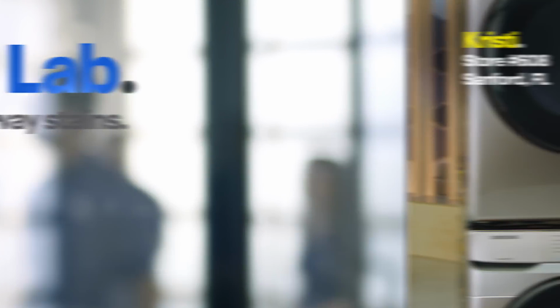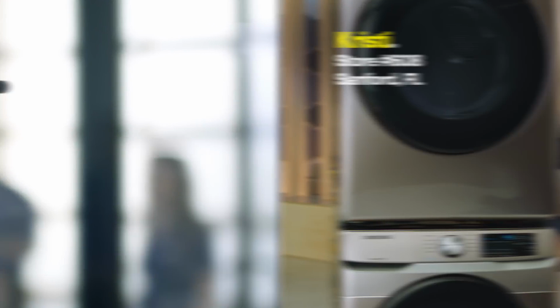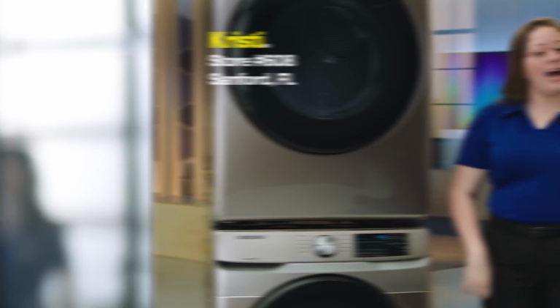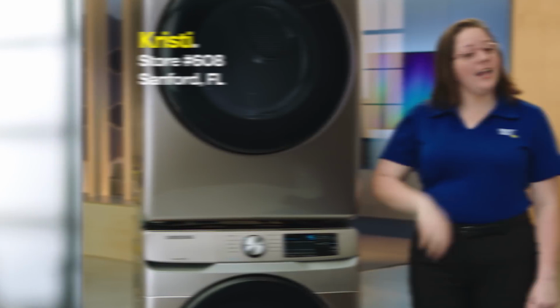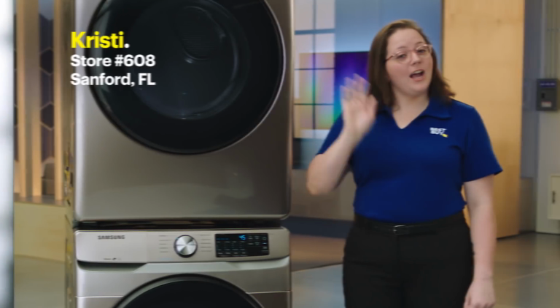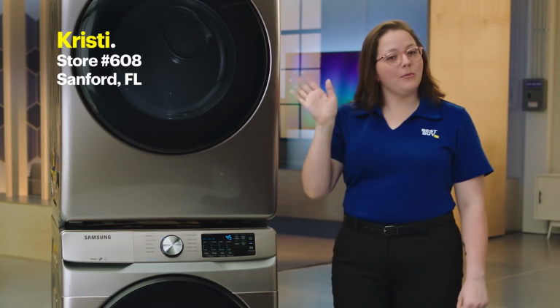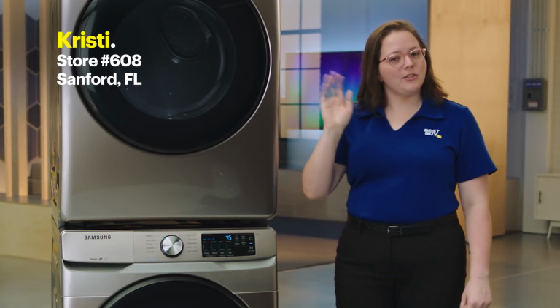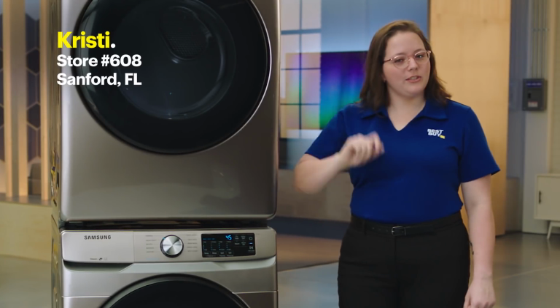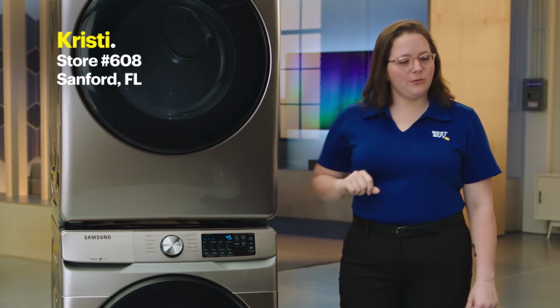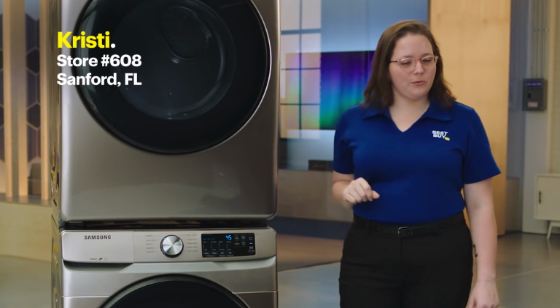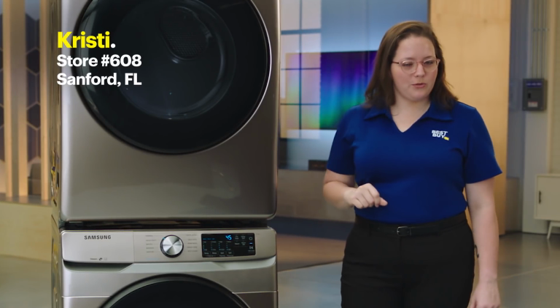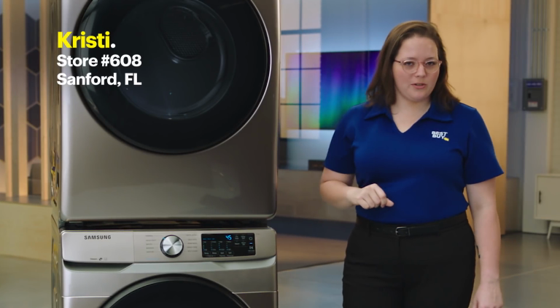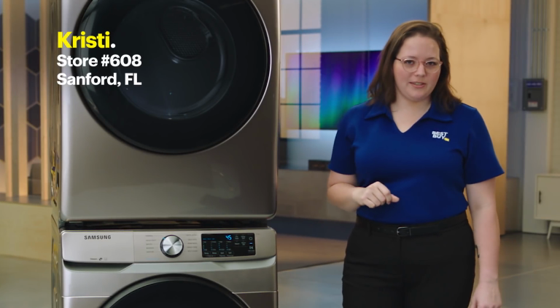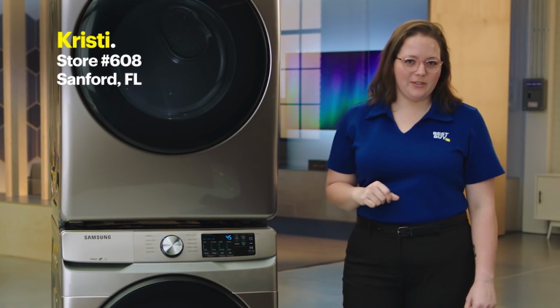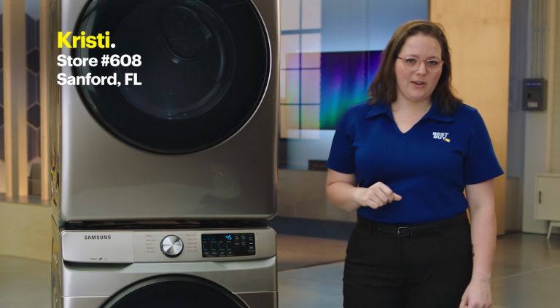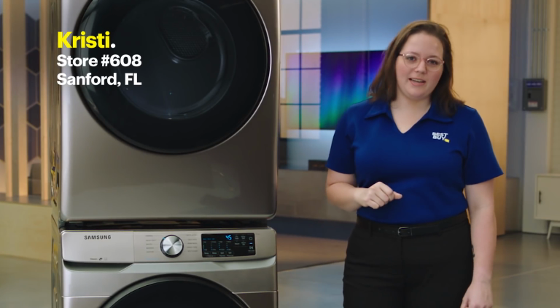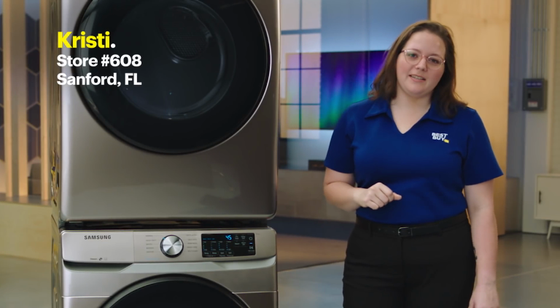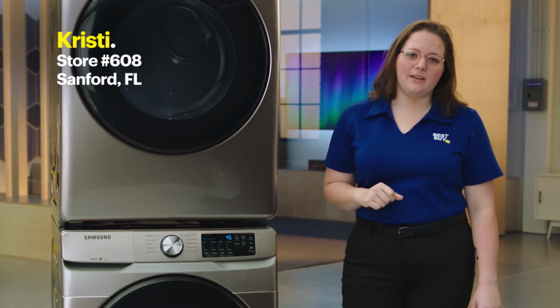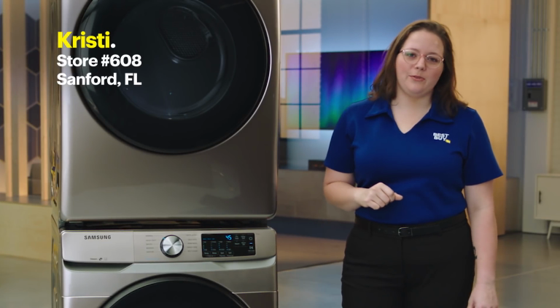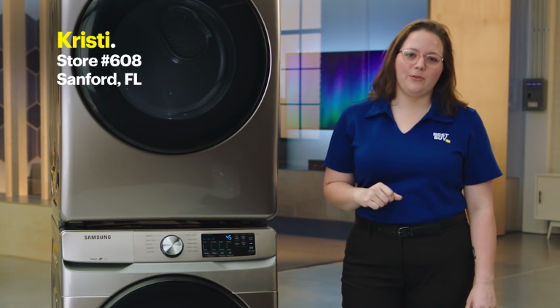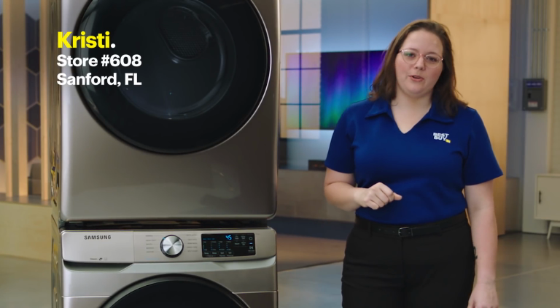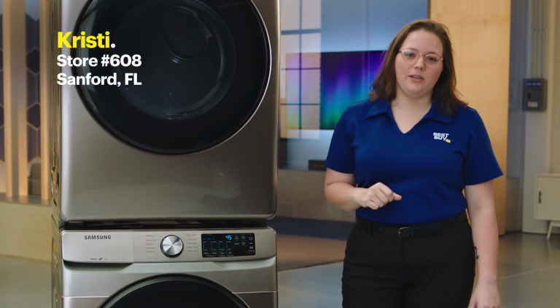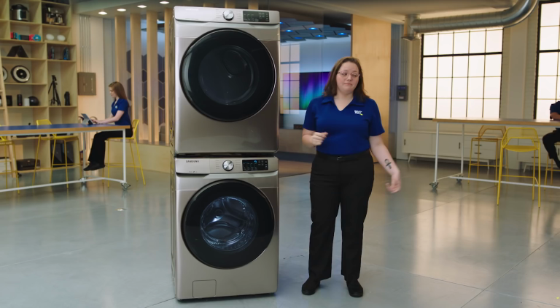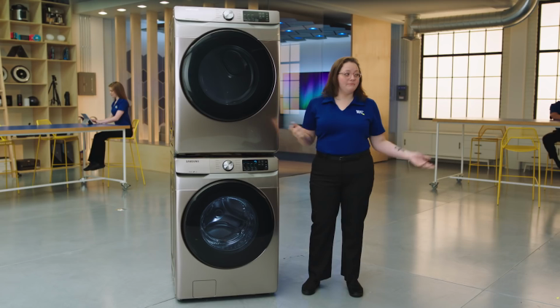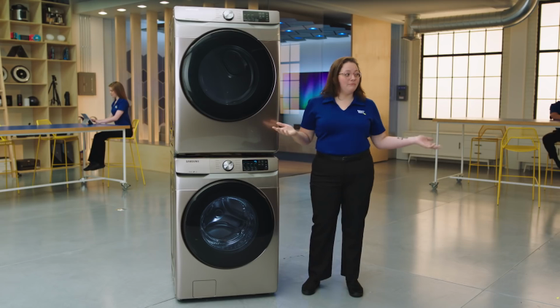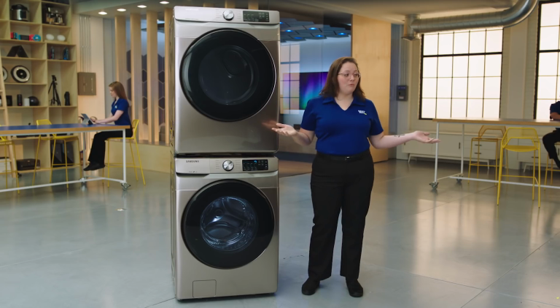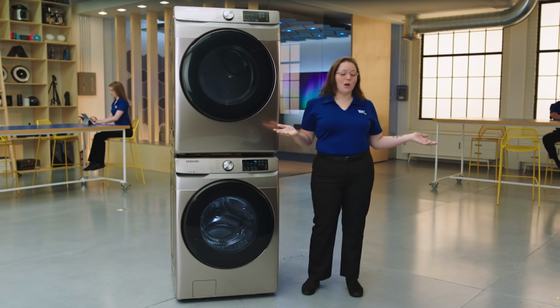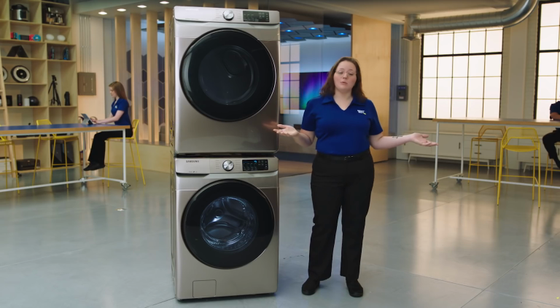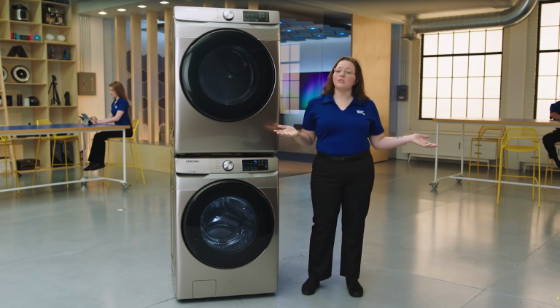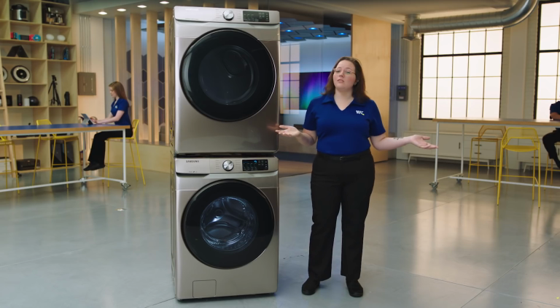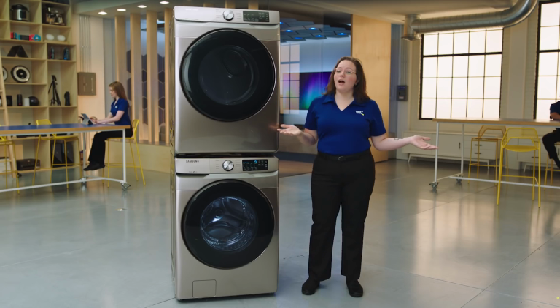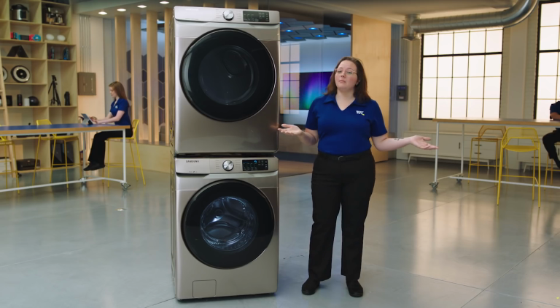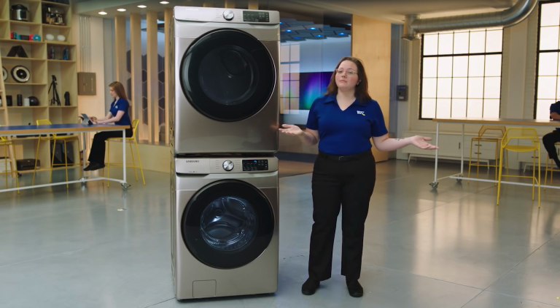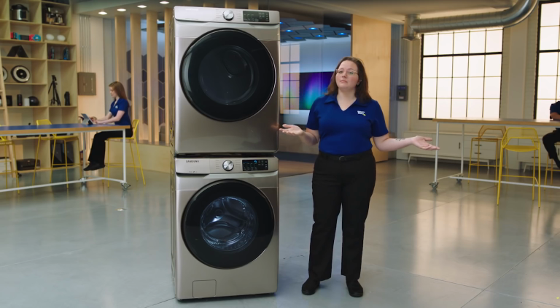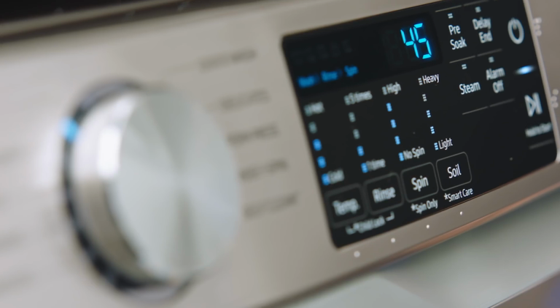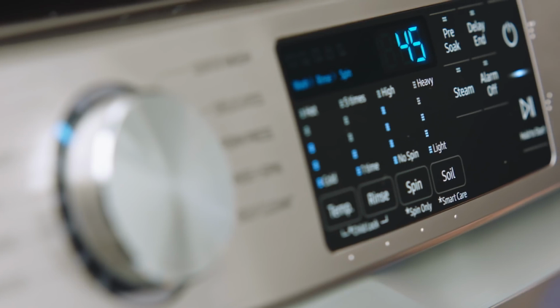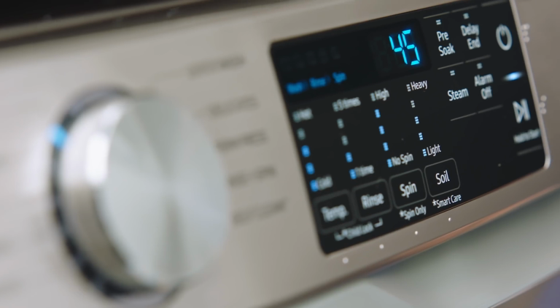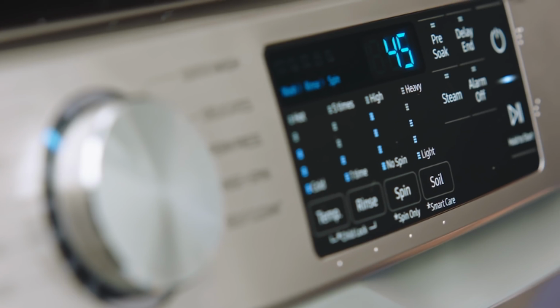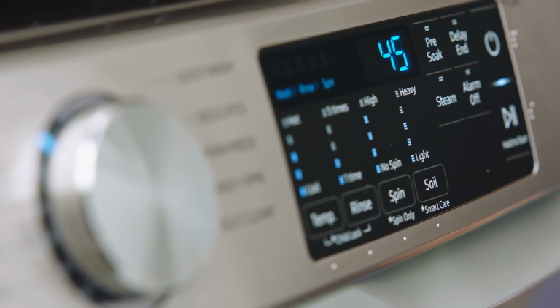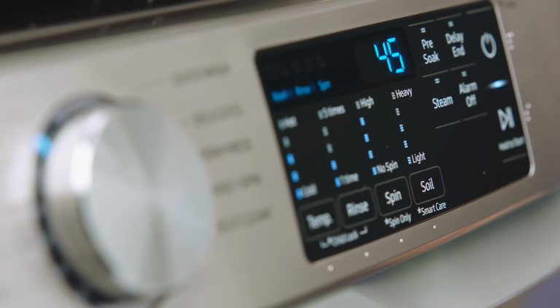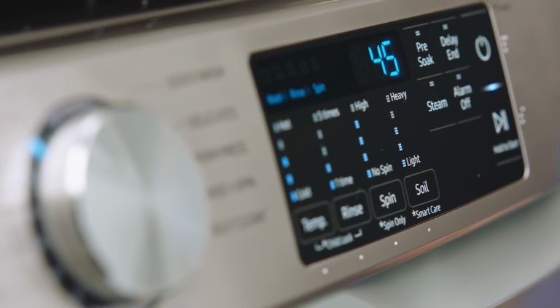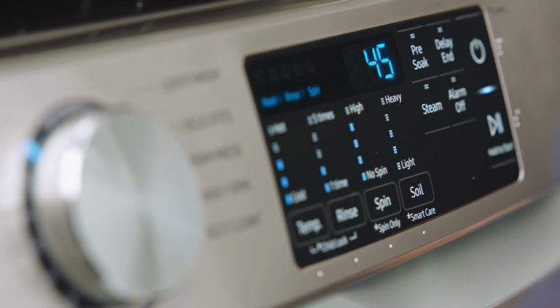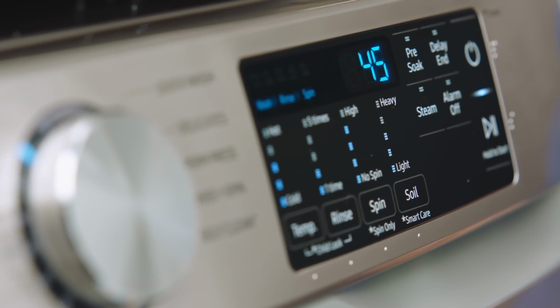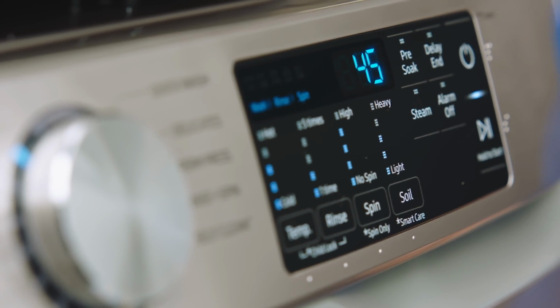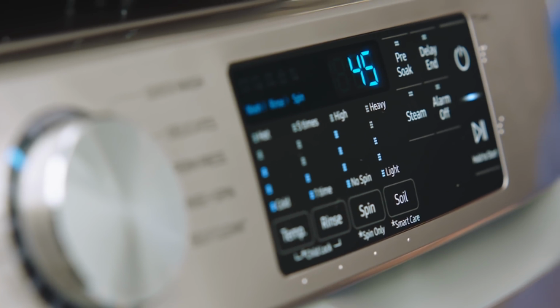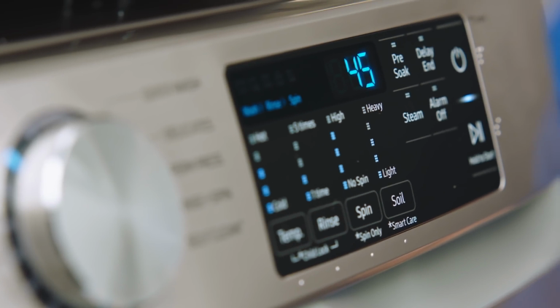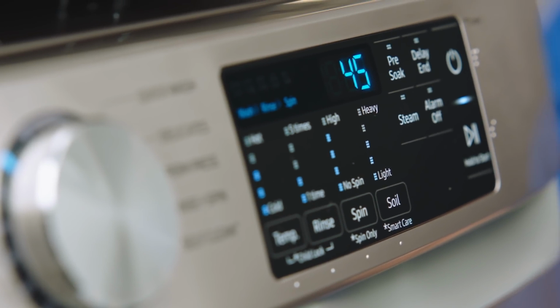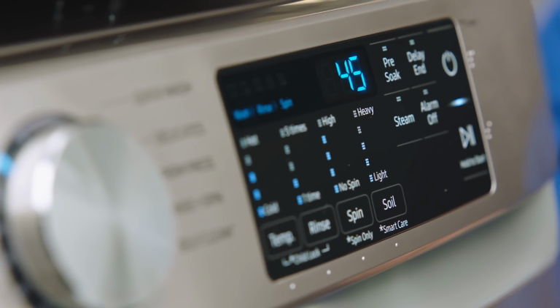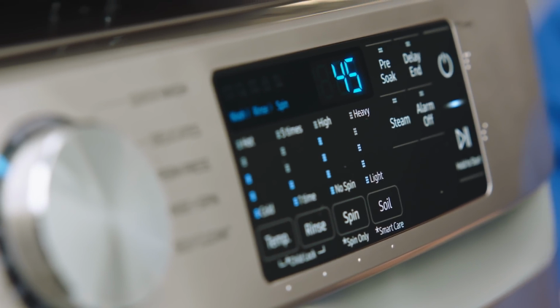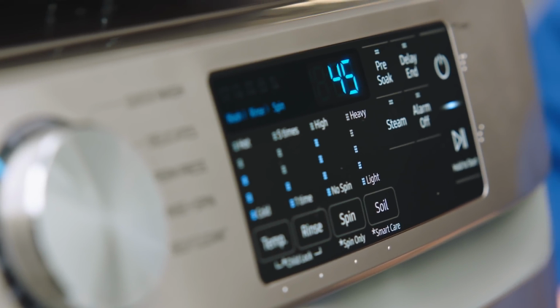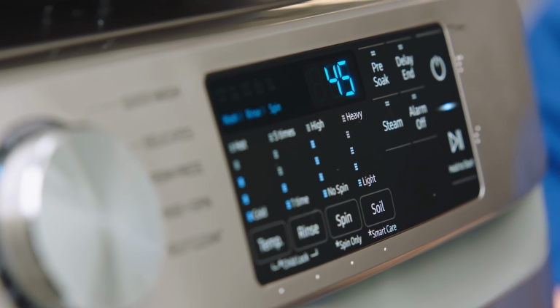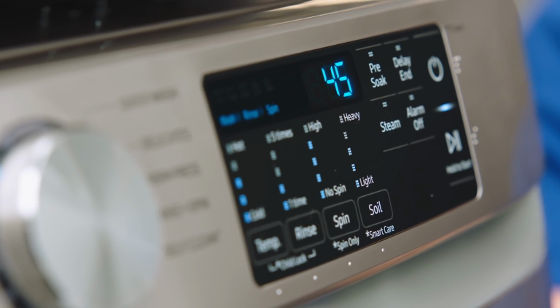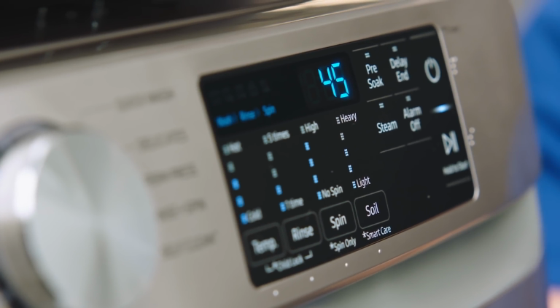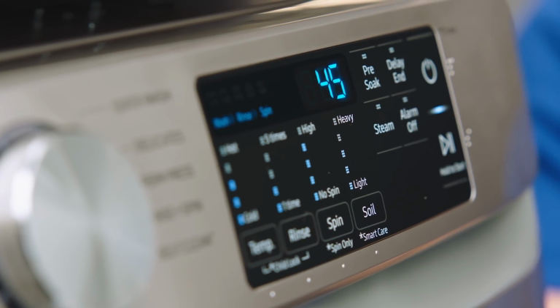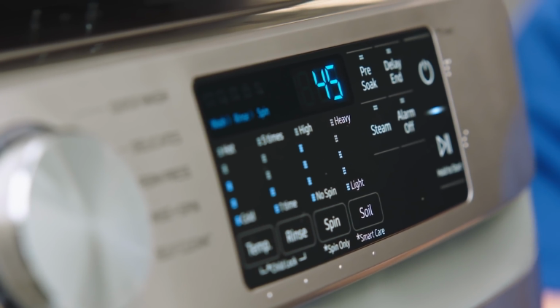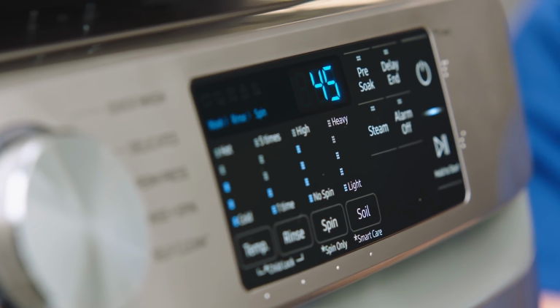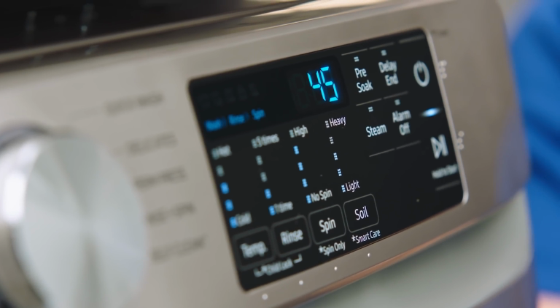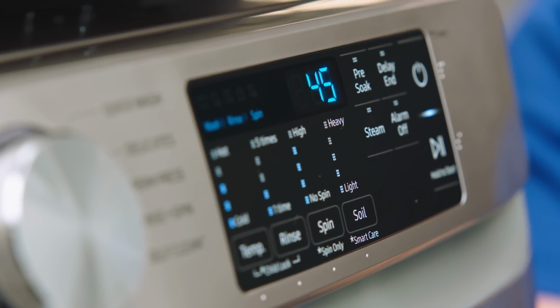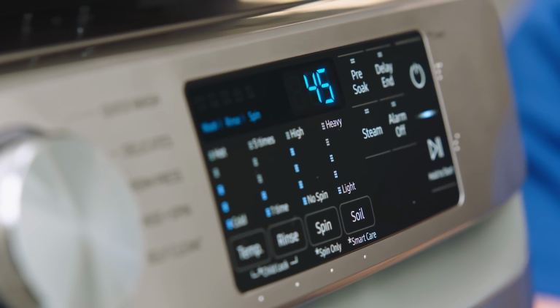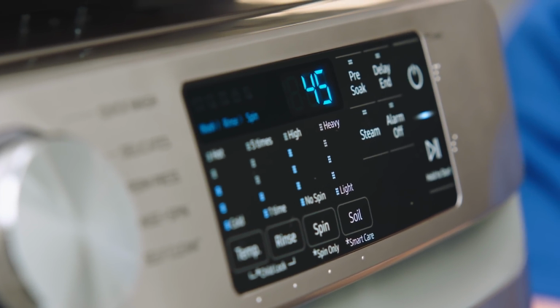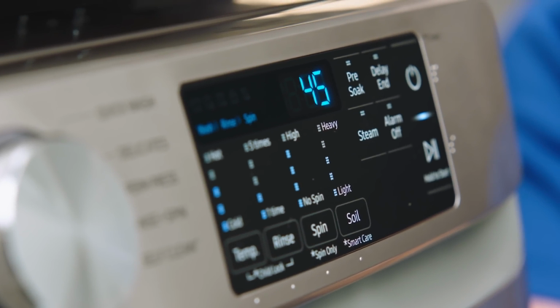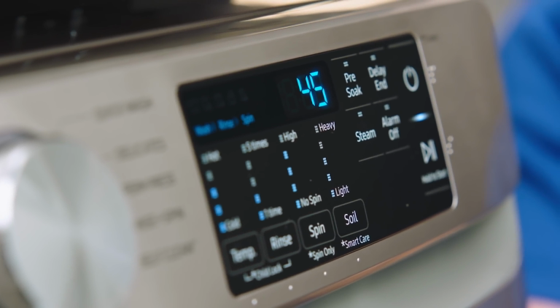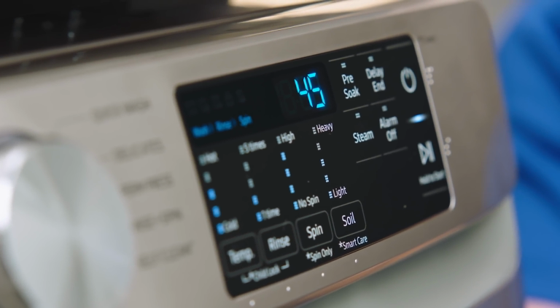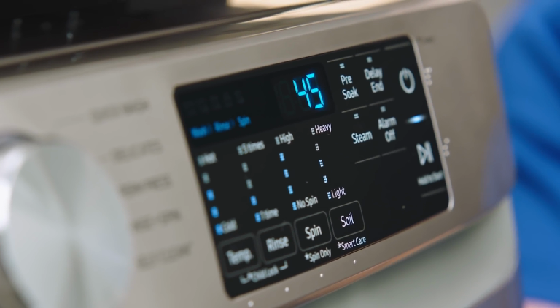Hi, I'm Christy from store 608 in Sanford, Florida. Welcome to the lab. Today we're talking about the new Samsung front load washer with steam.